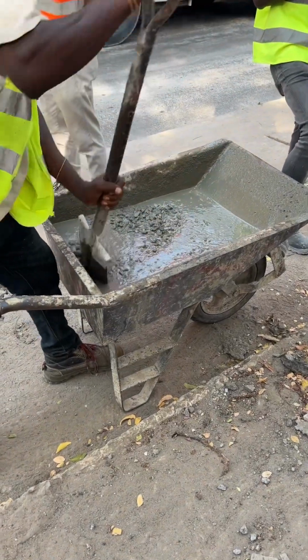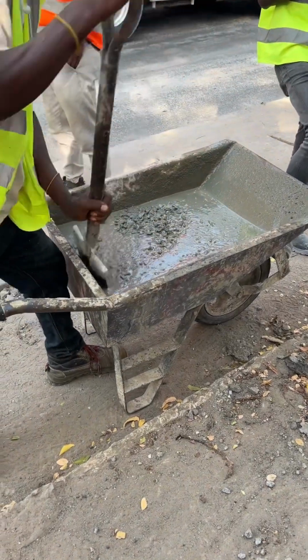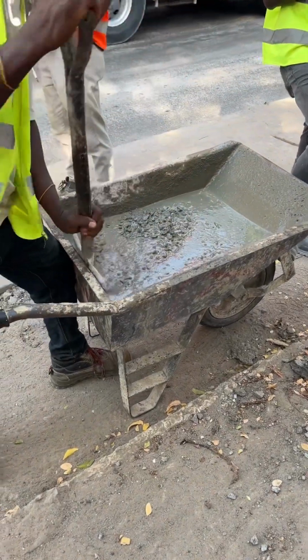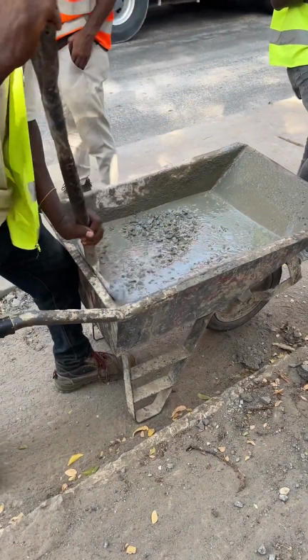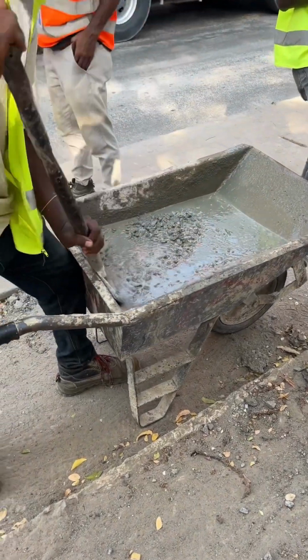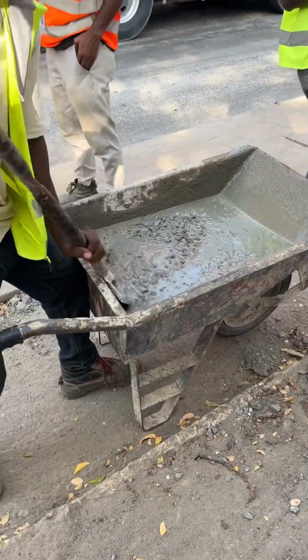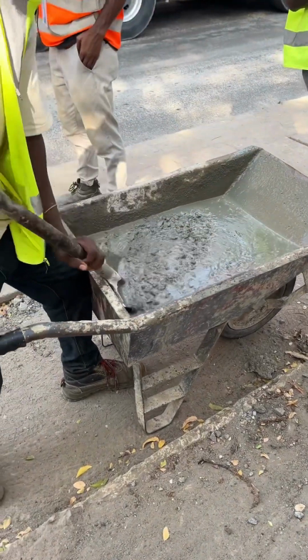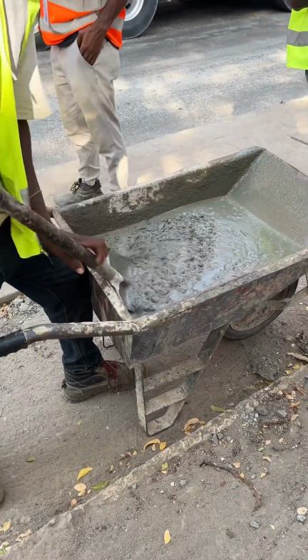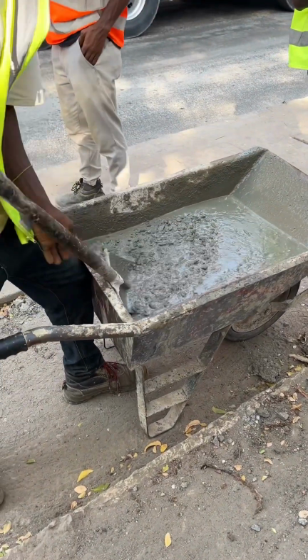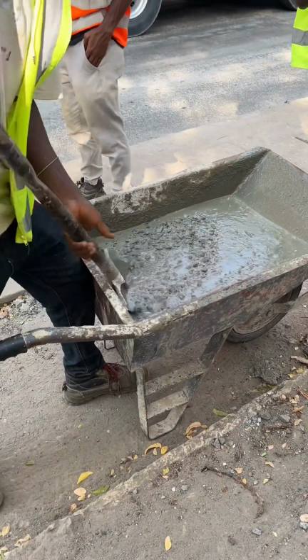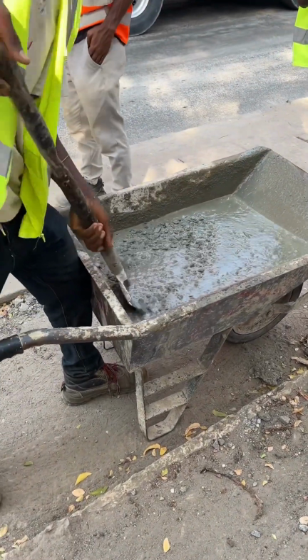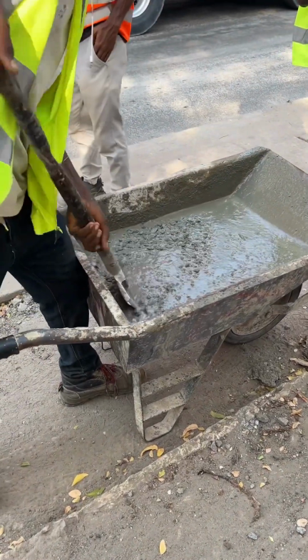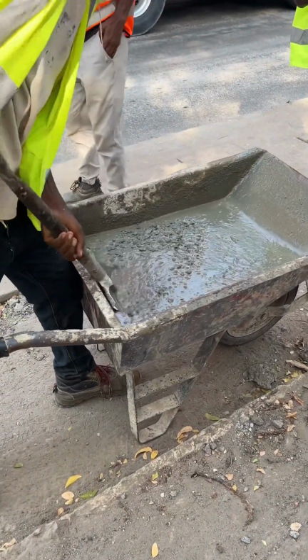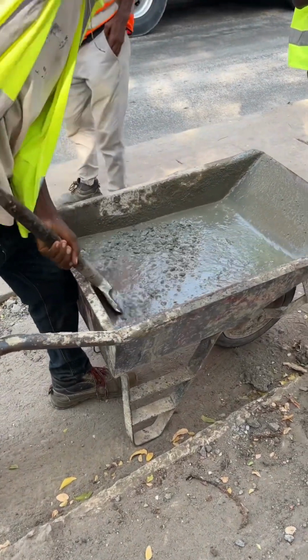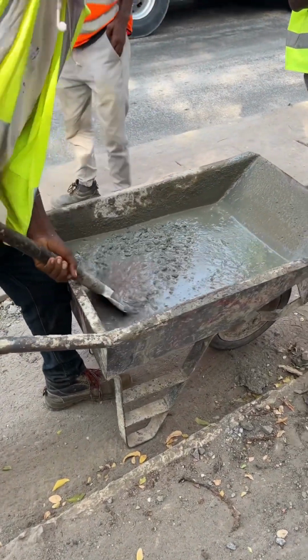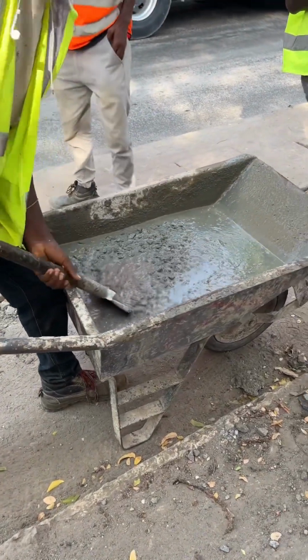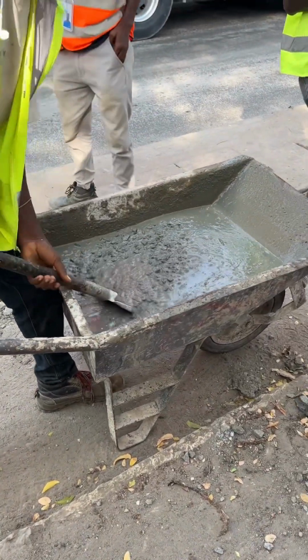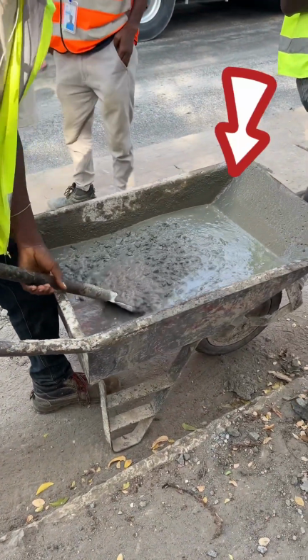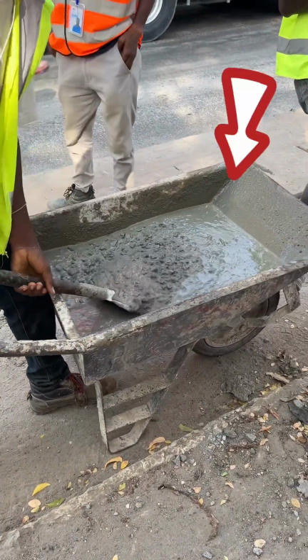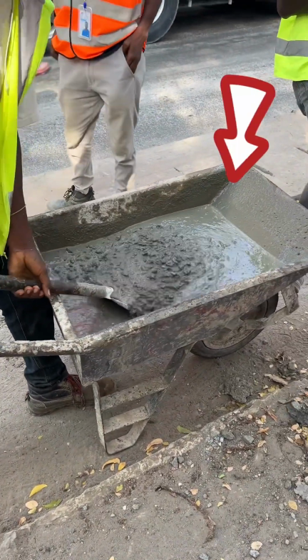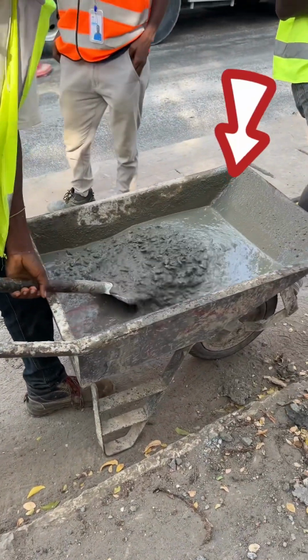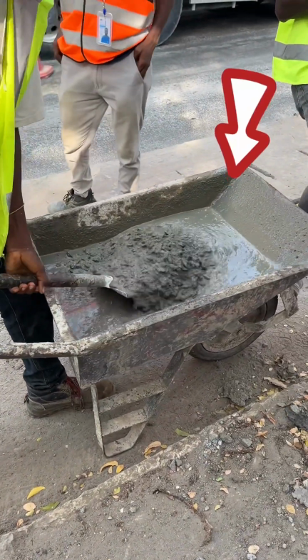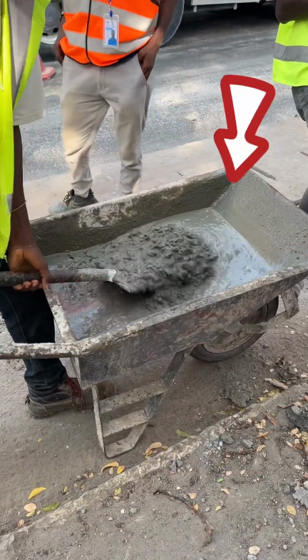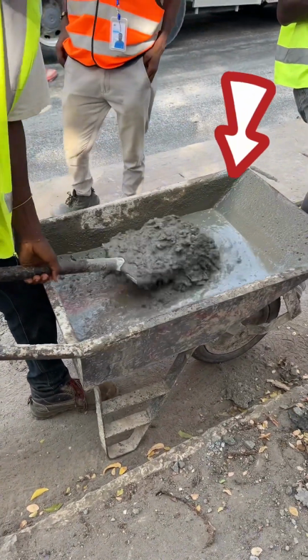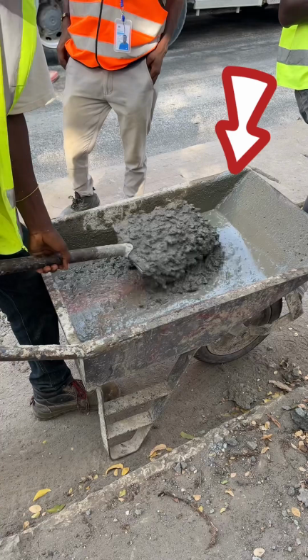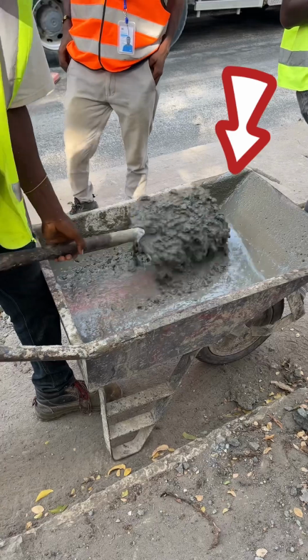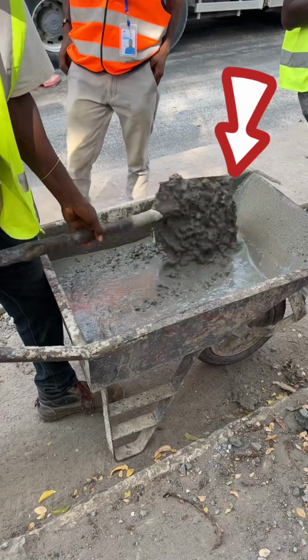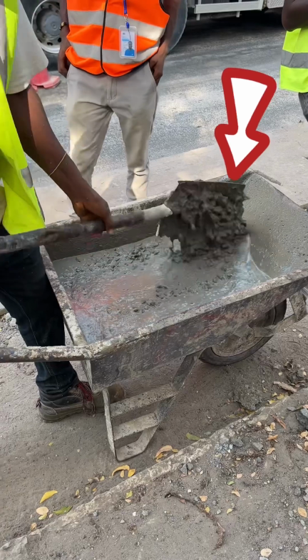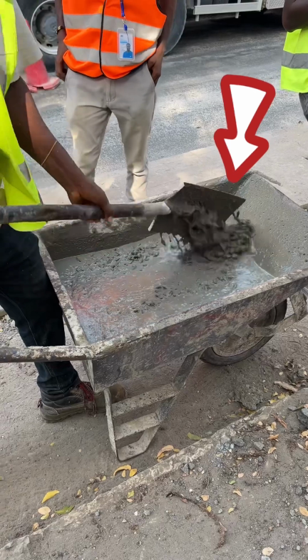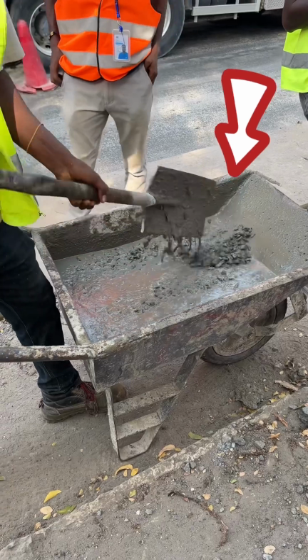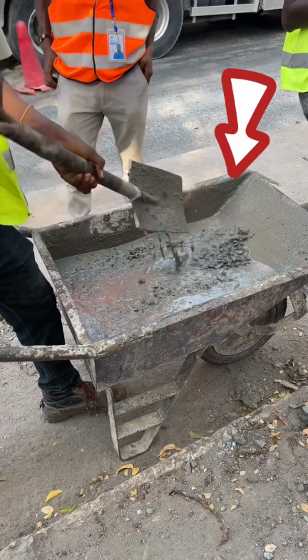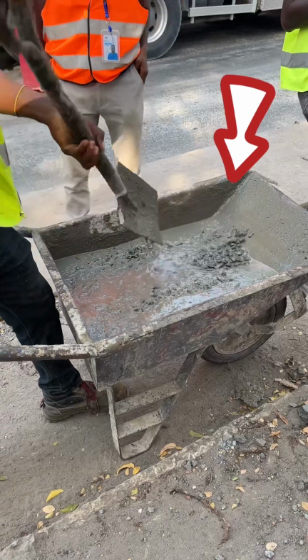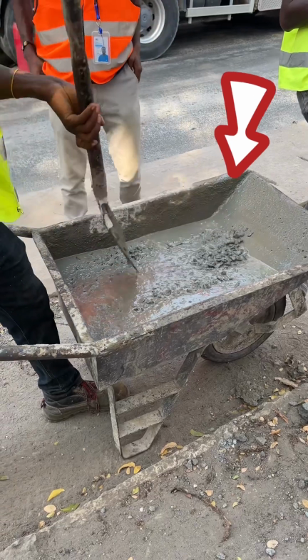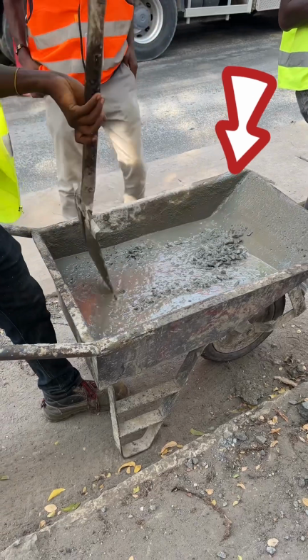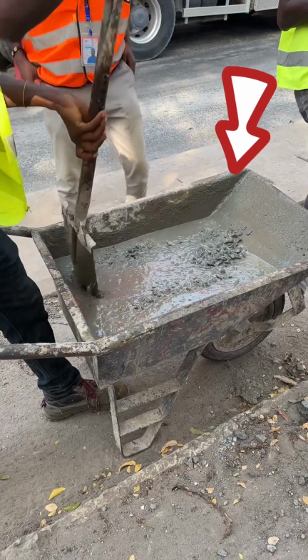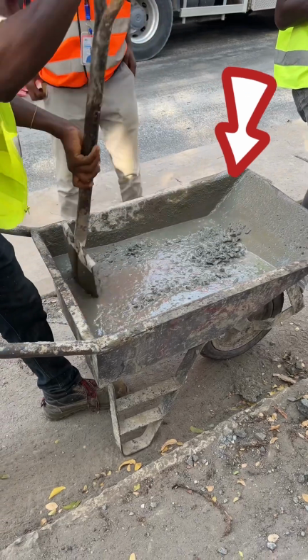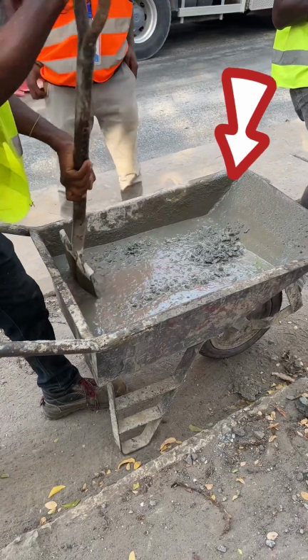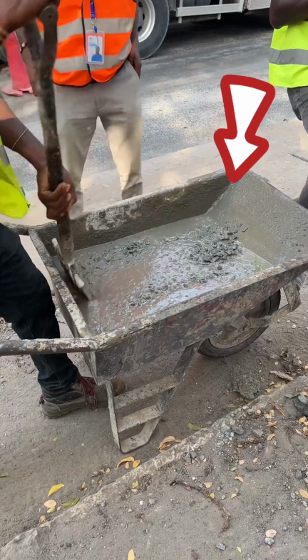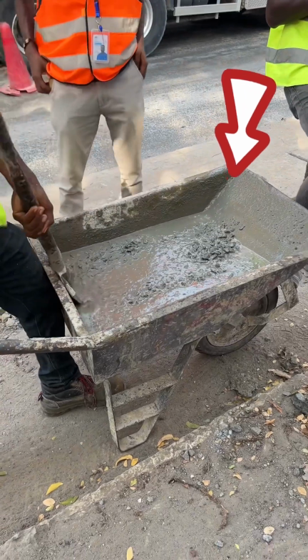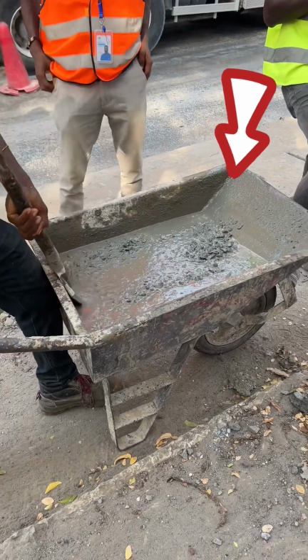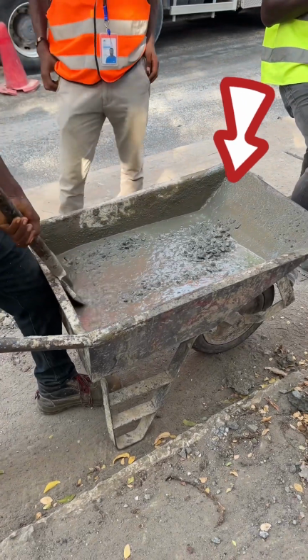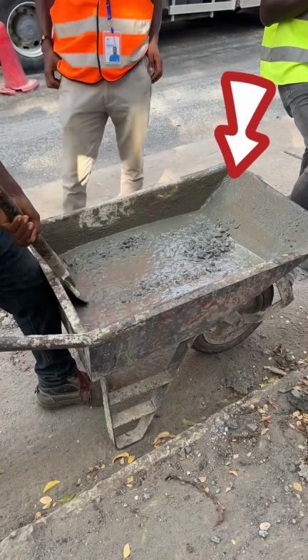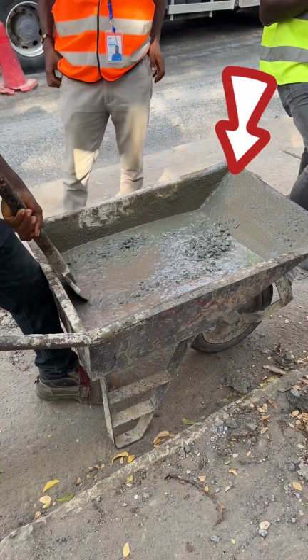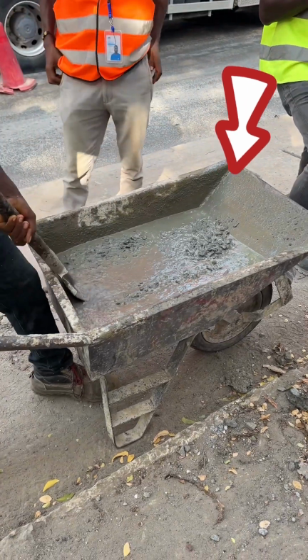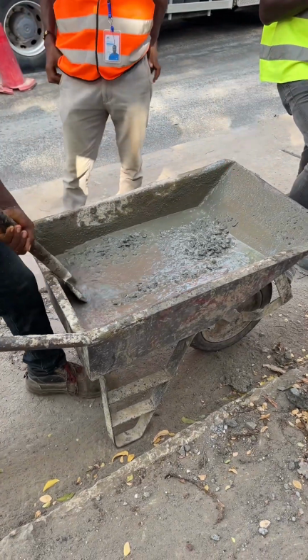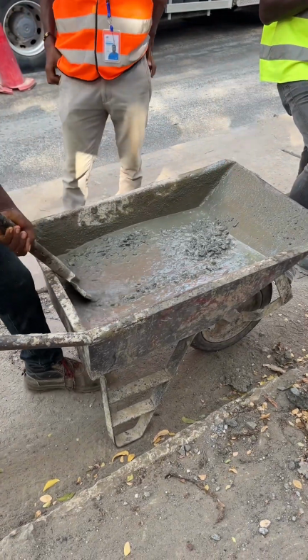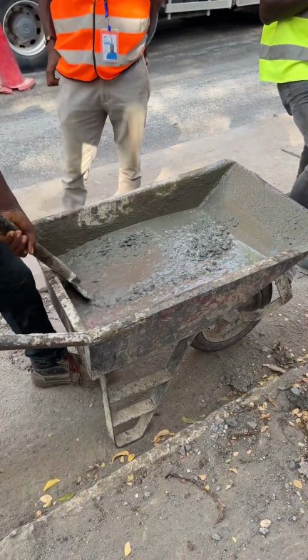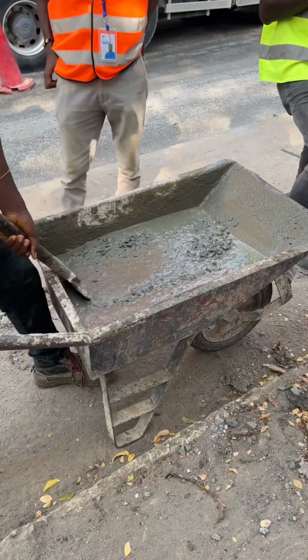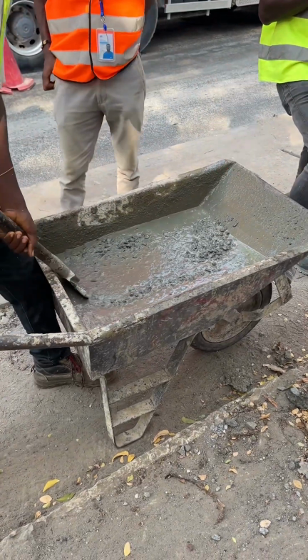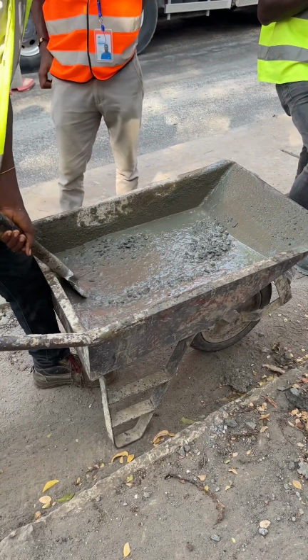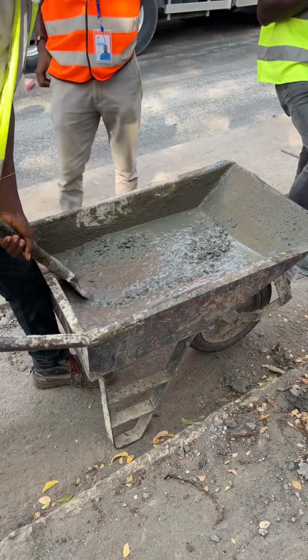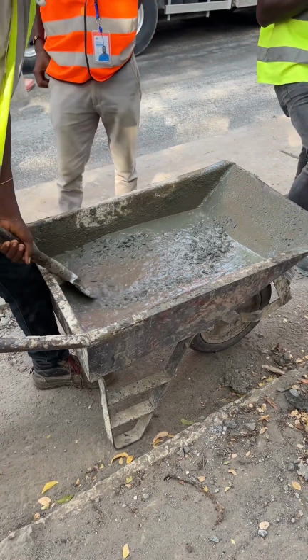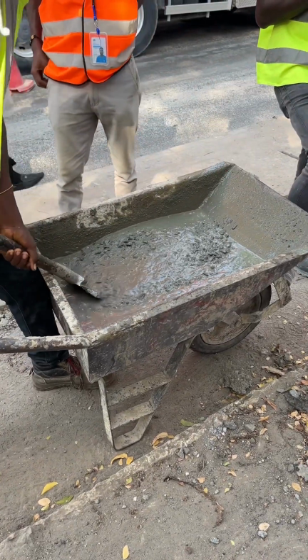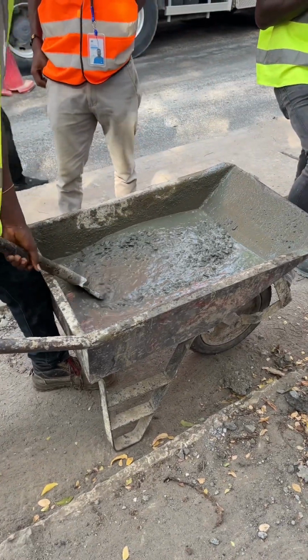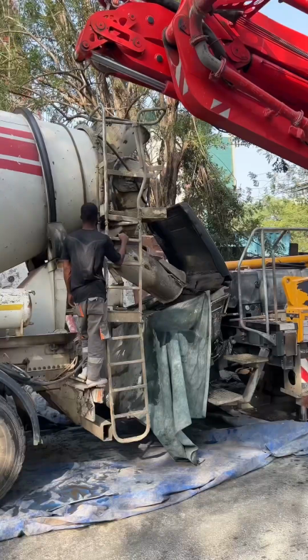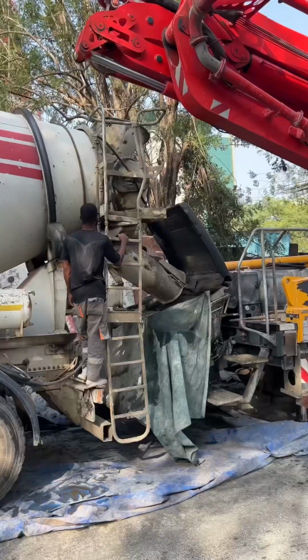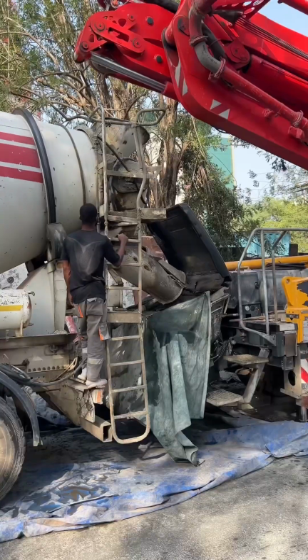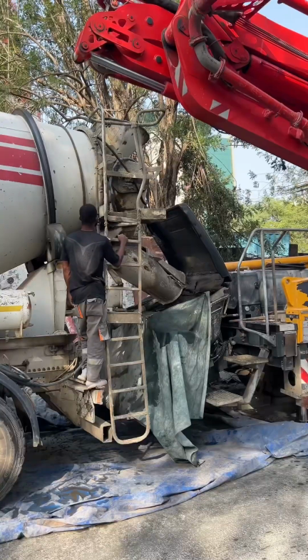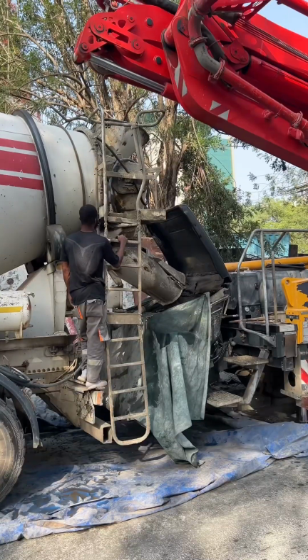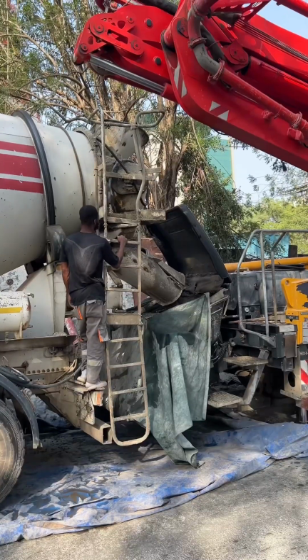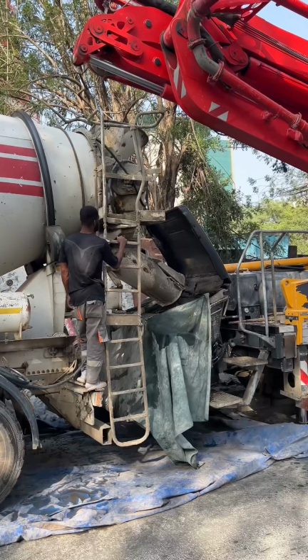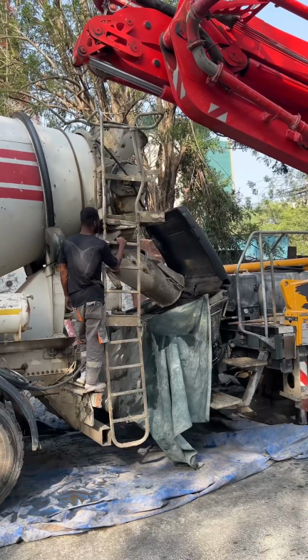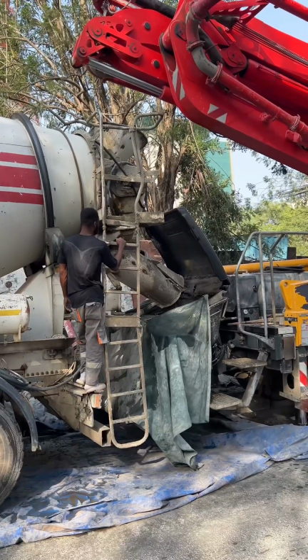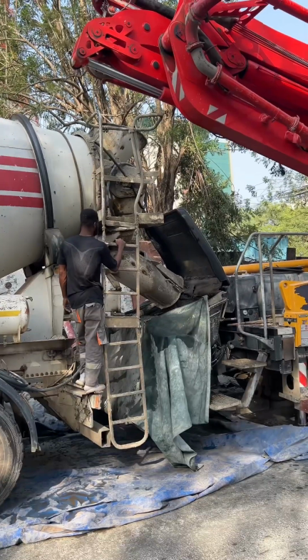This is the concrete with the admixture in it and we are about to check the slump to ensure it meets standard requirements to be pumped.